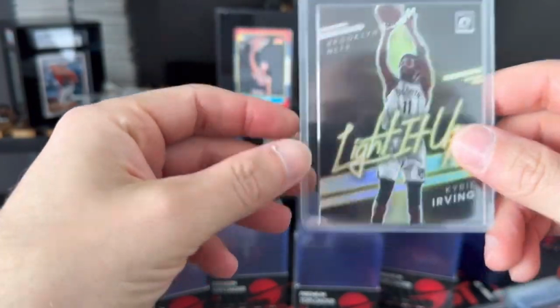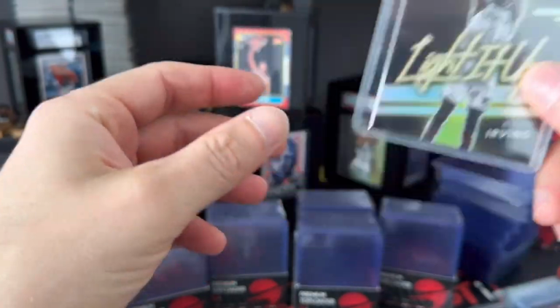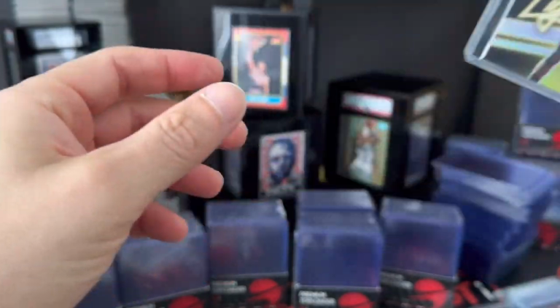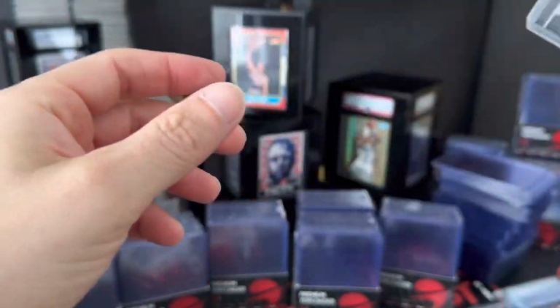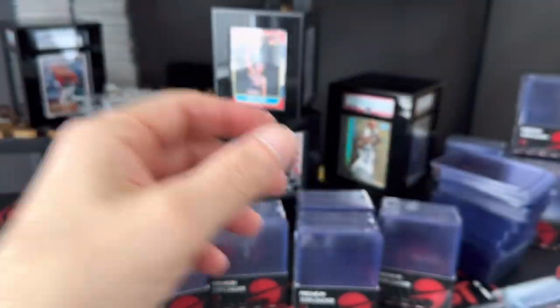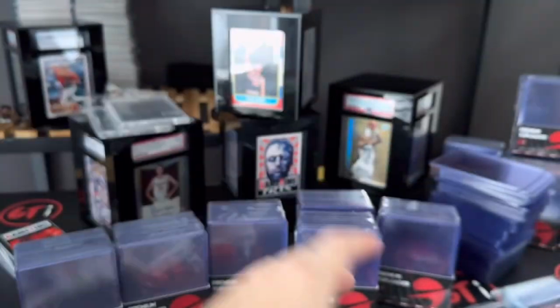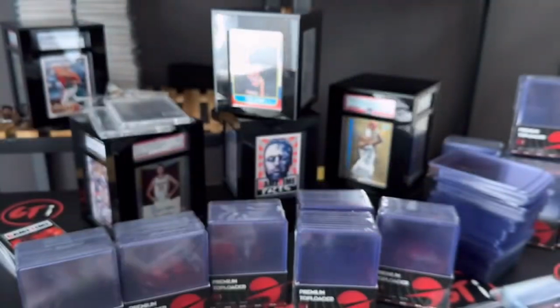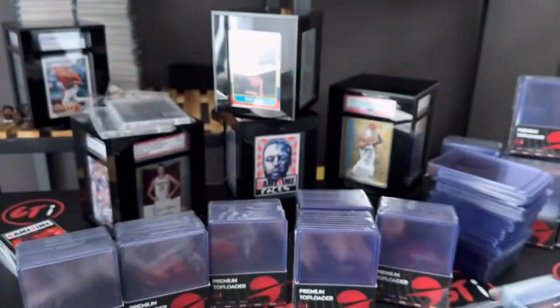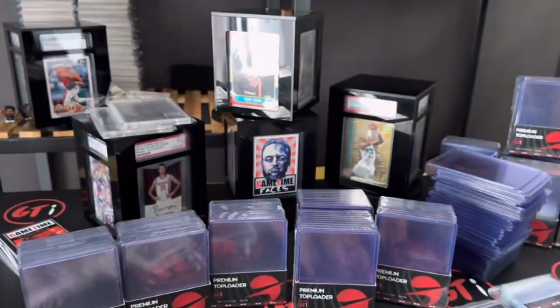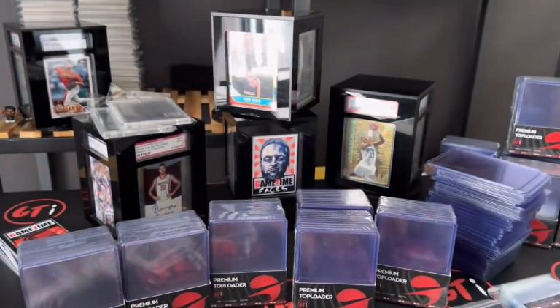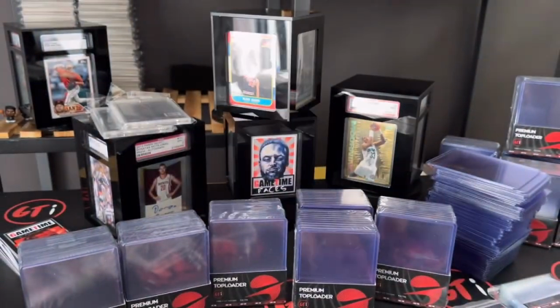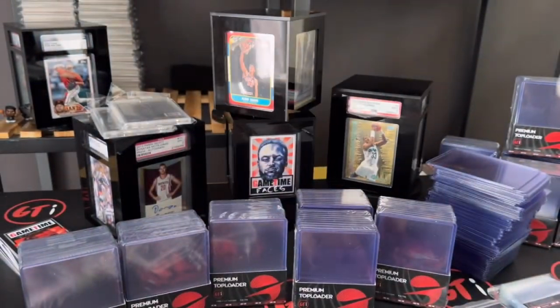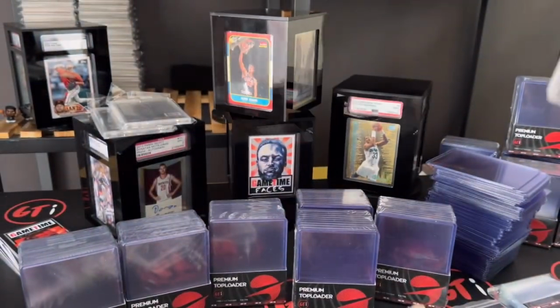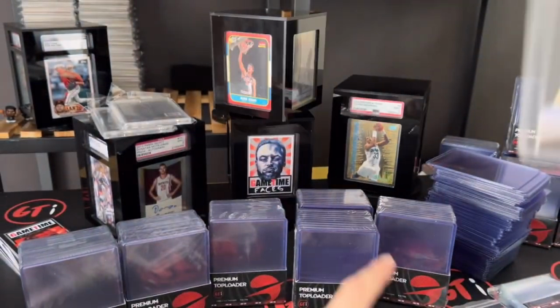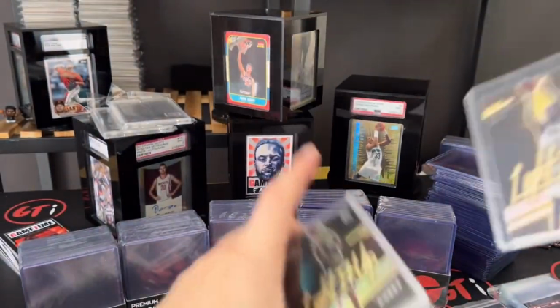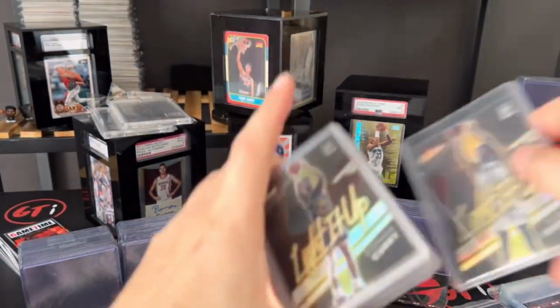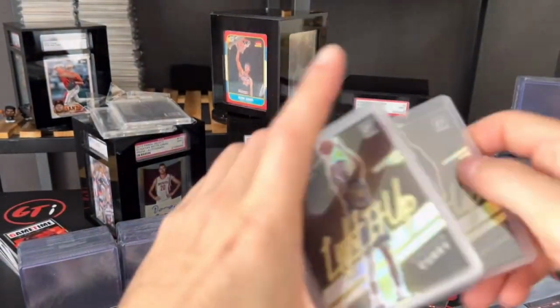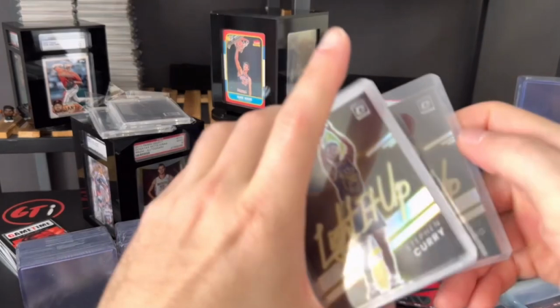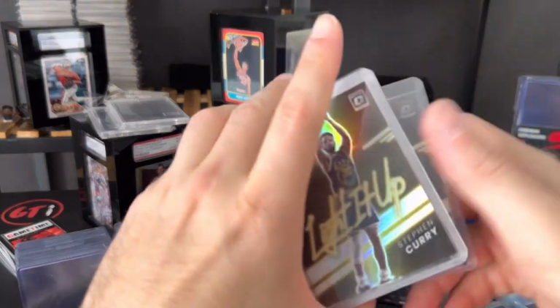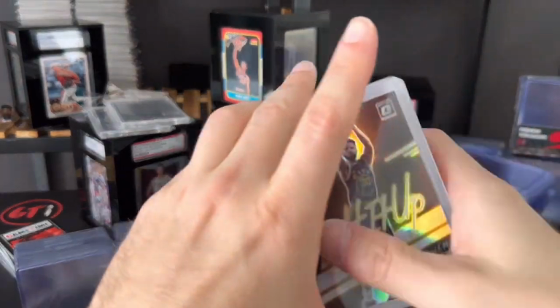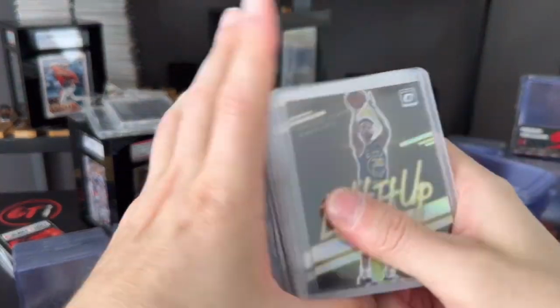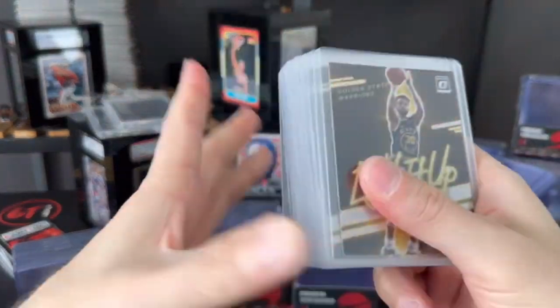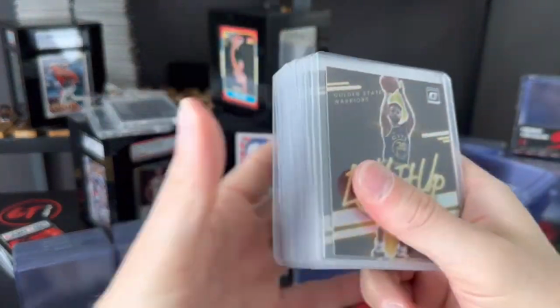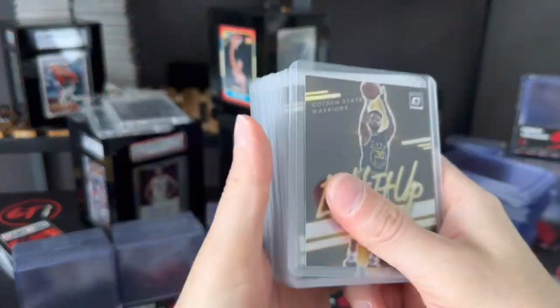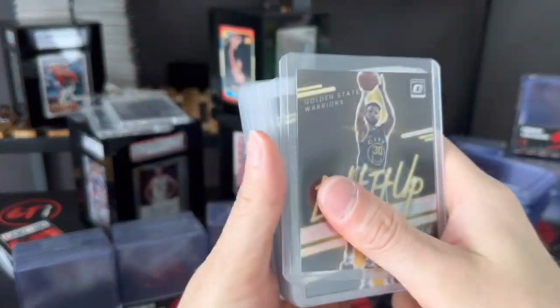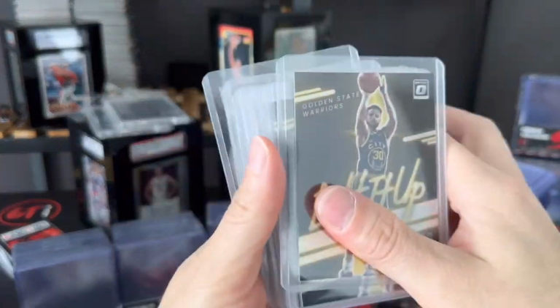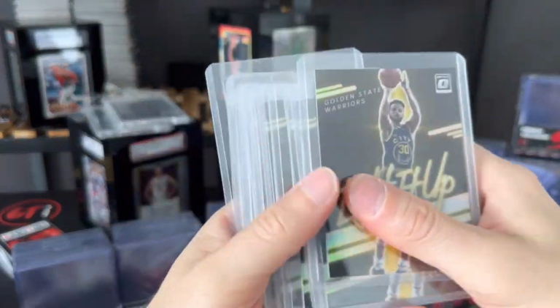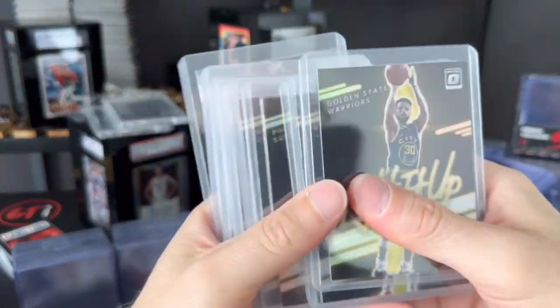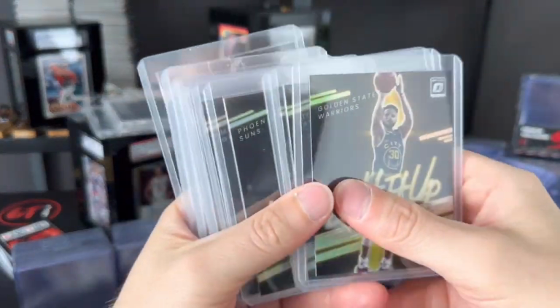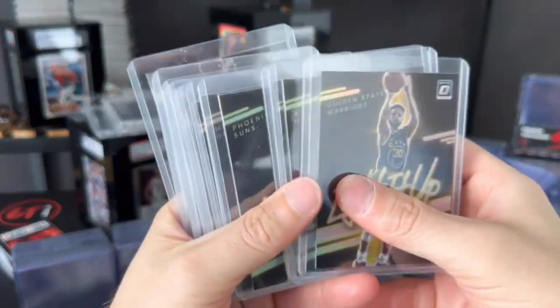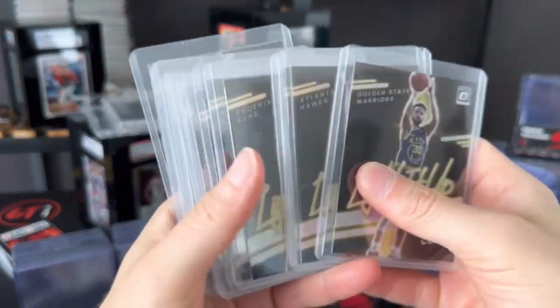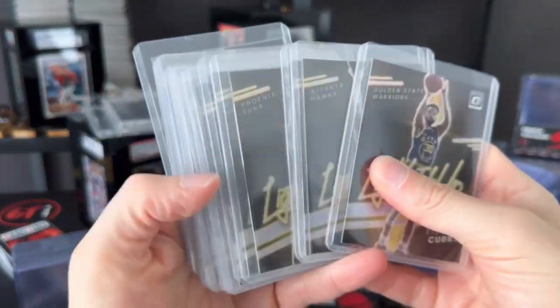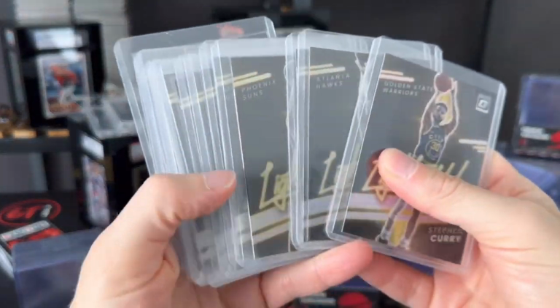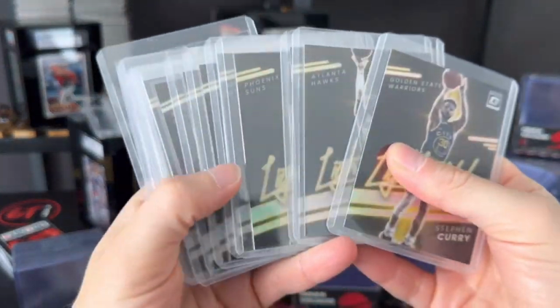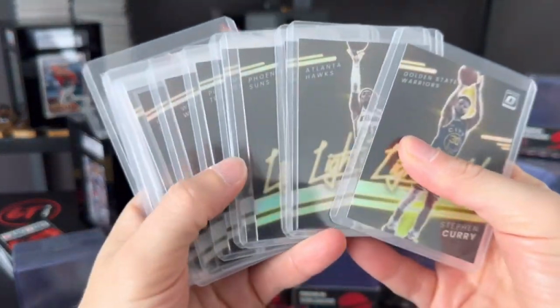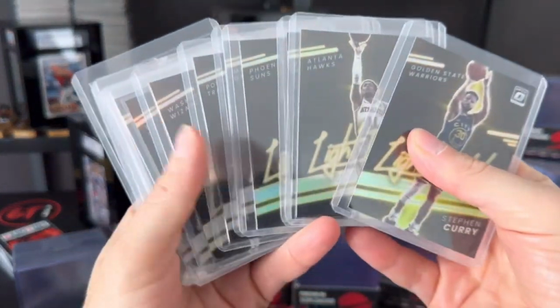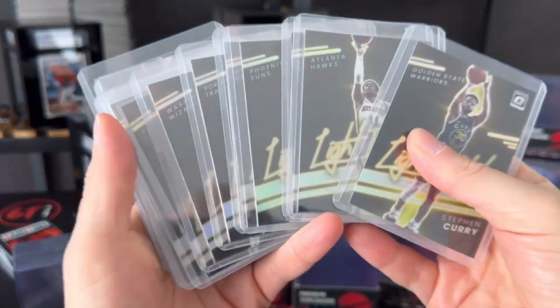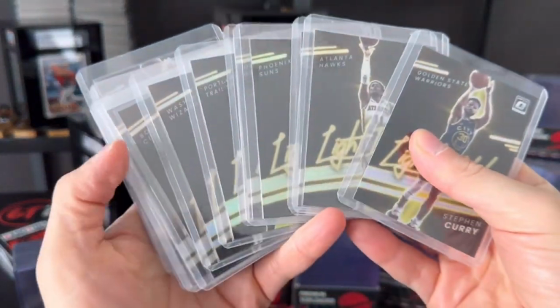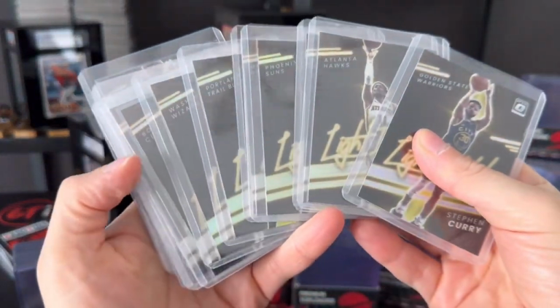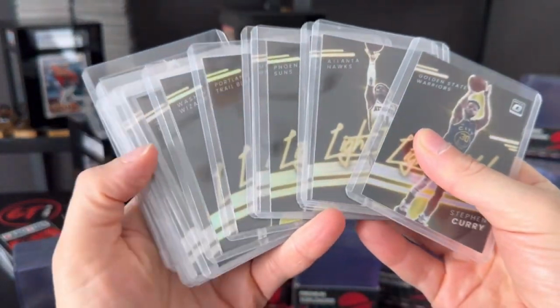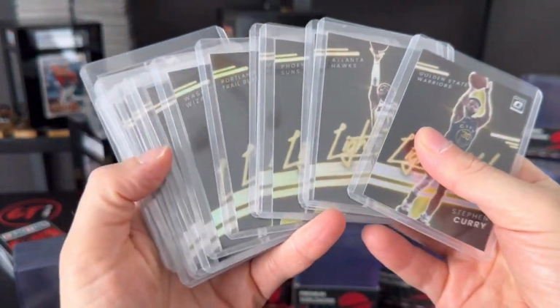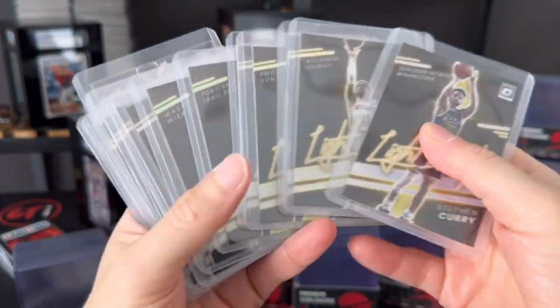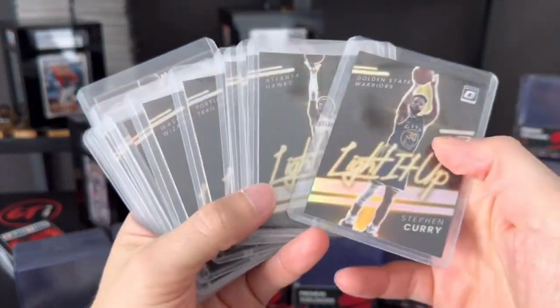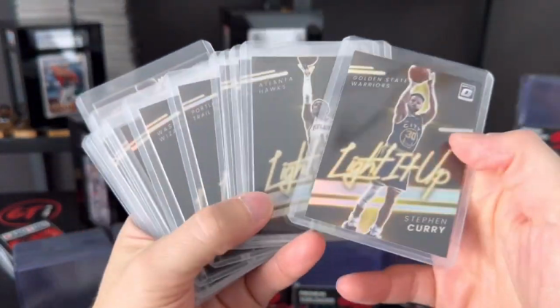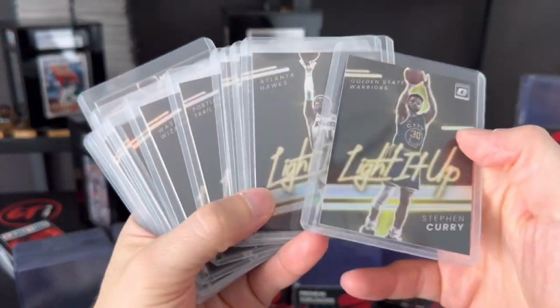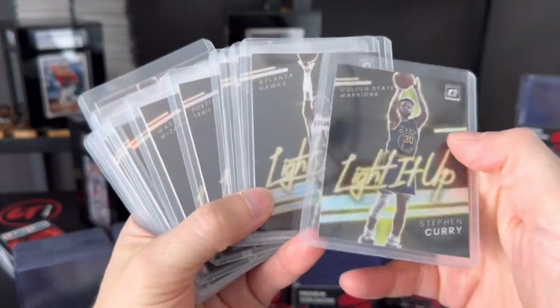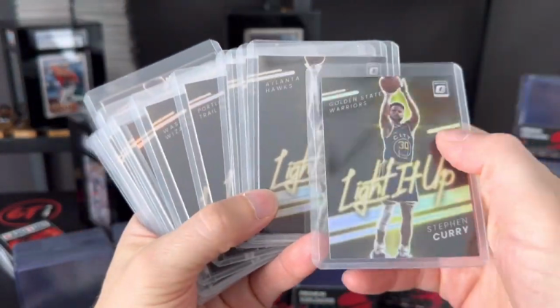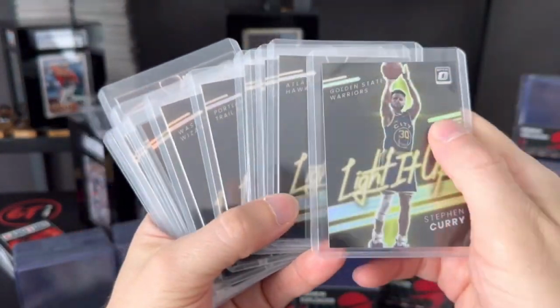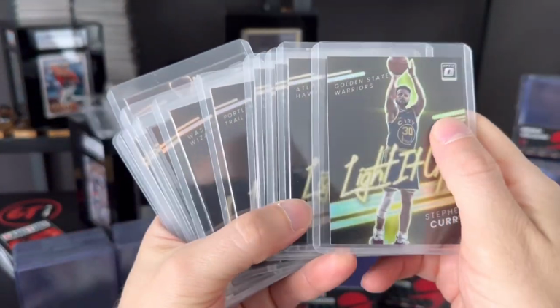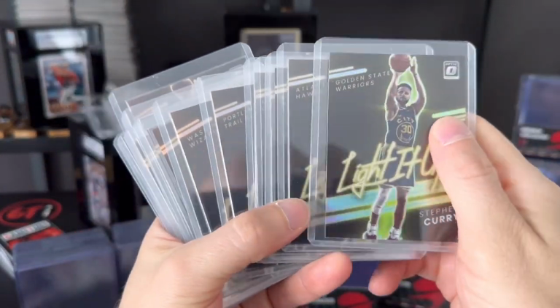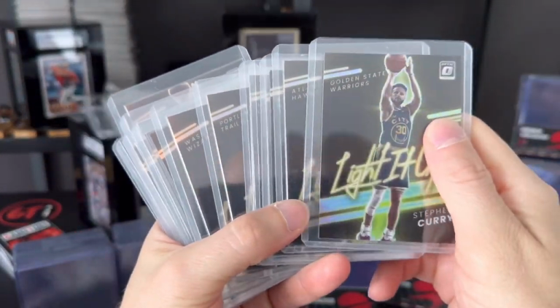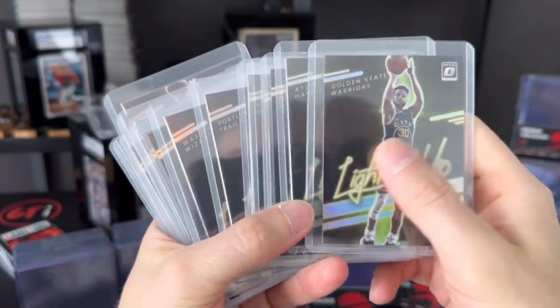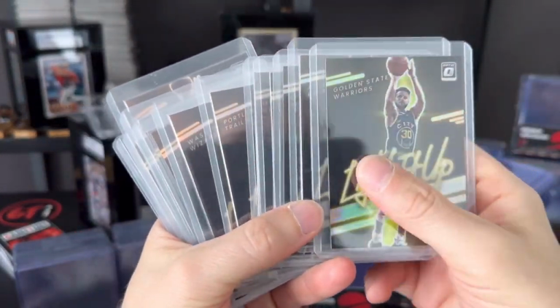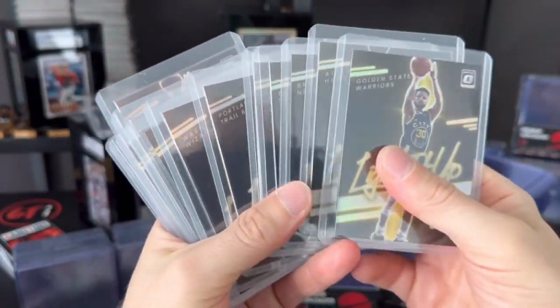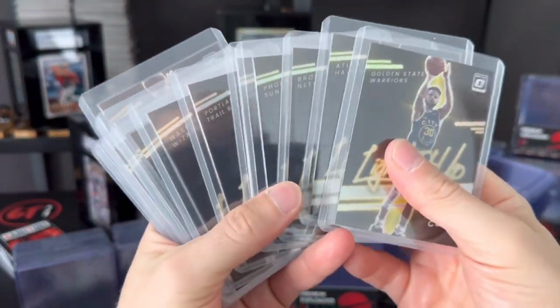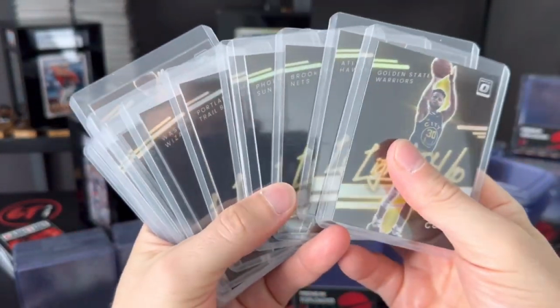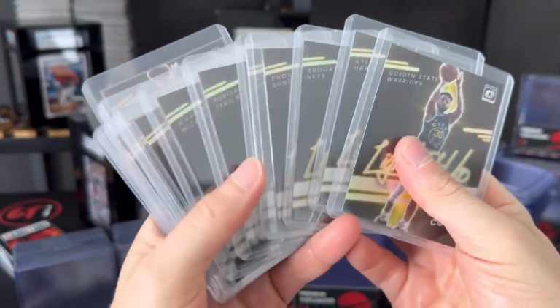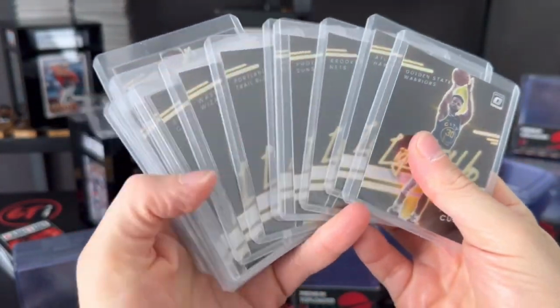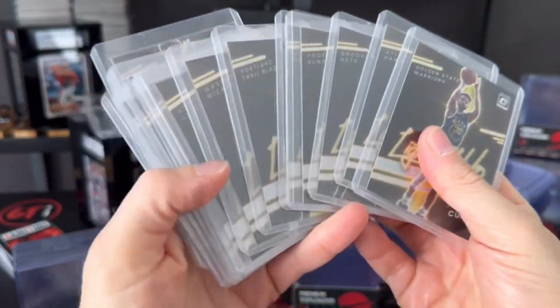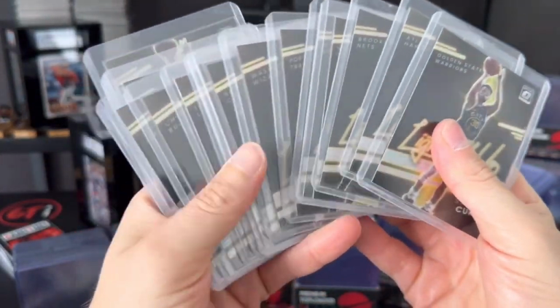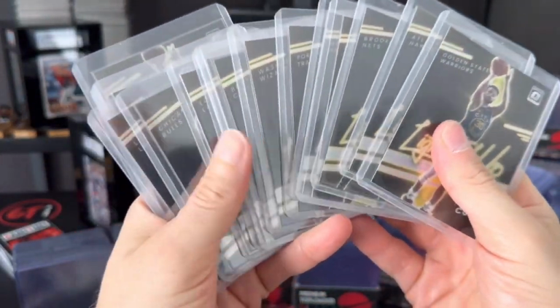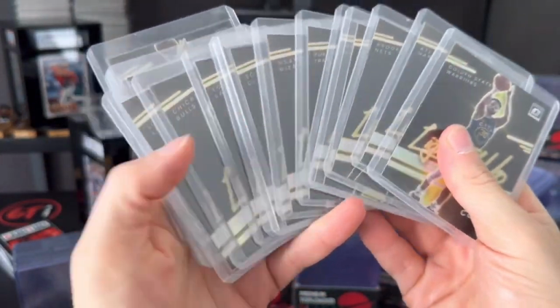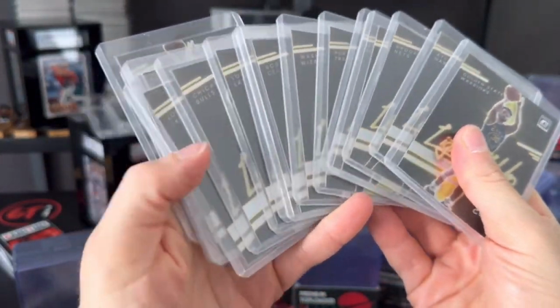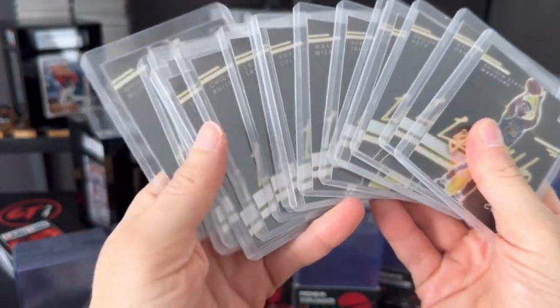I just got this set in from a friend — he gifted me the whole 'Light It Up' set, which is kind of cool. I'm going to switch out these top loaders right here.